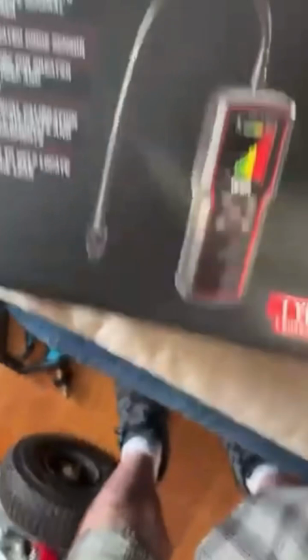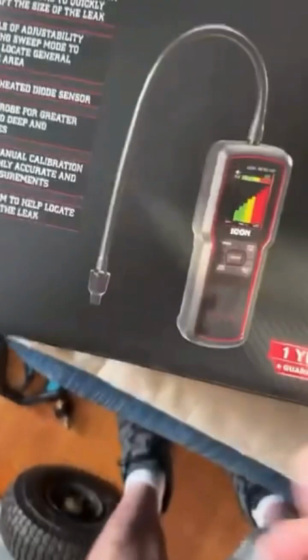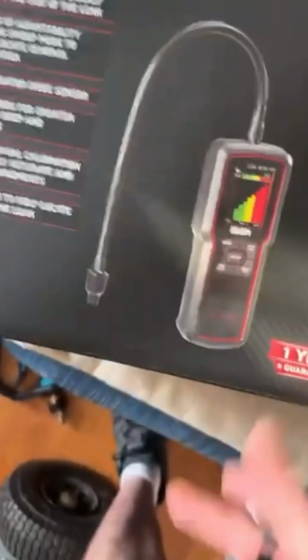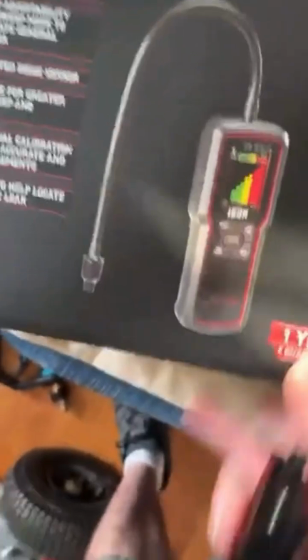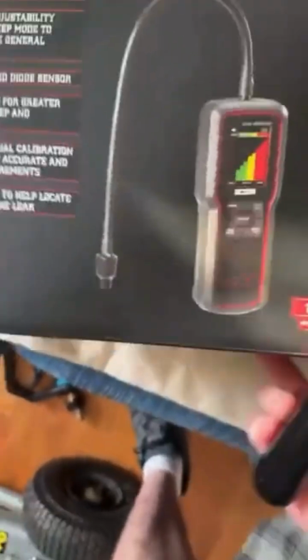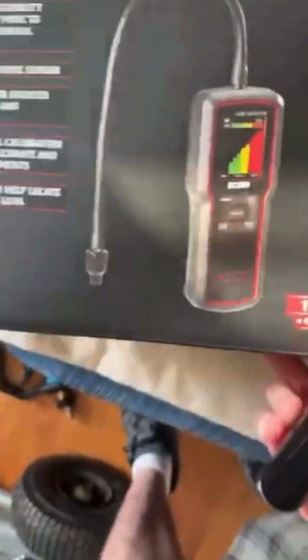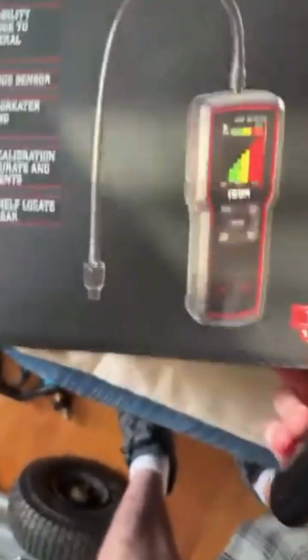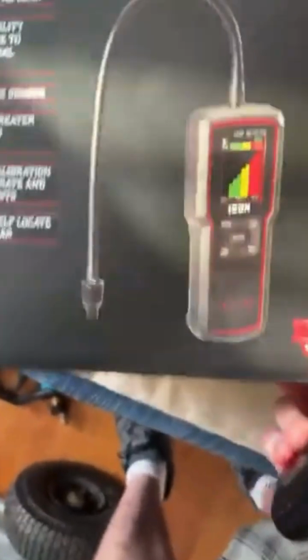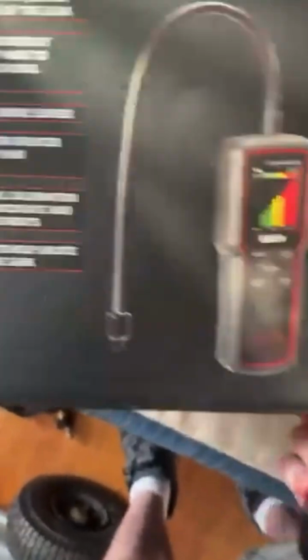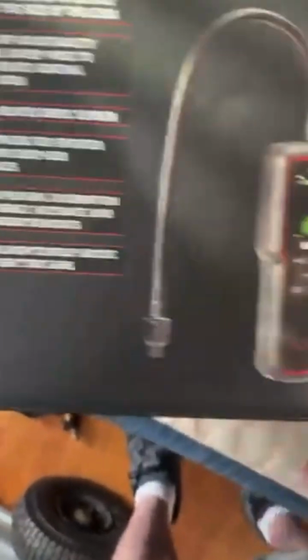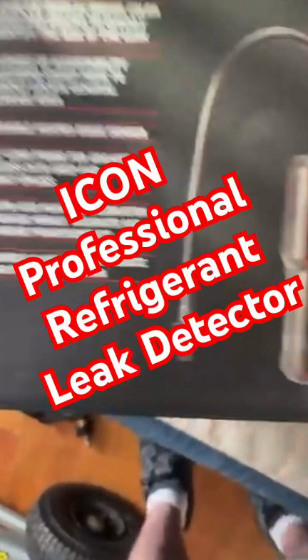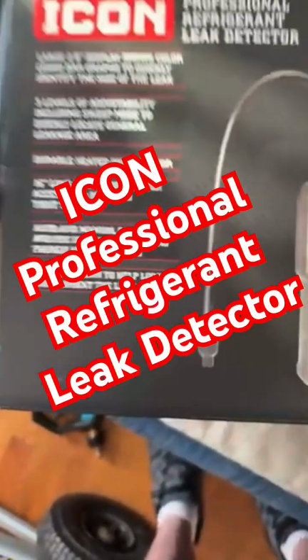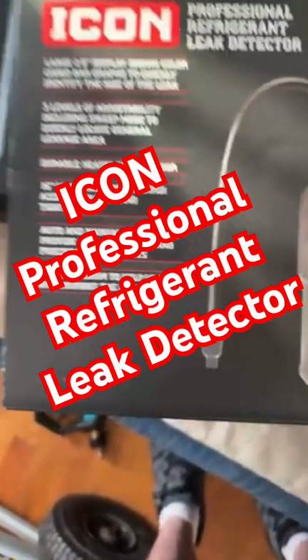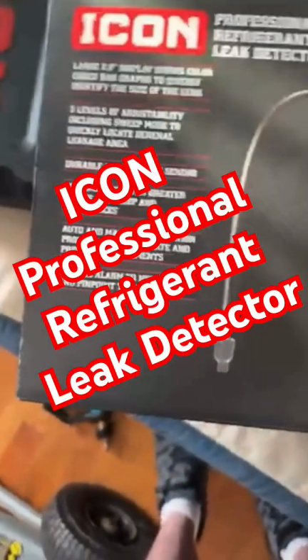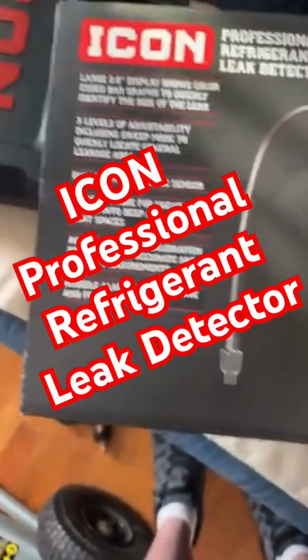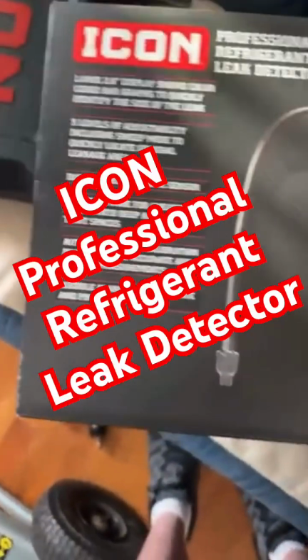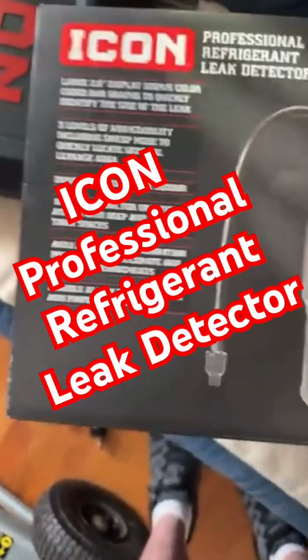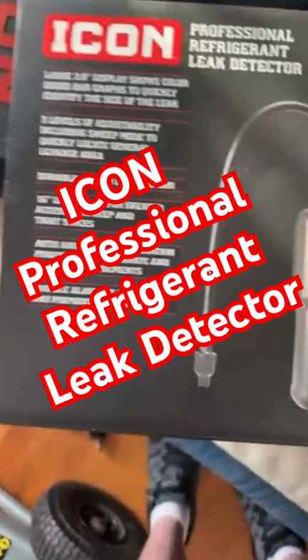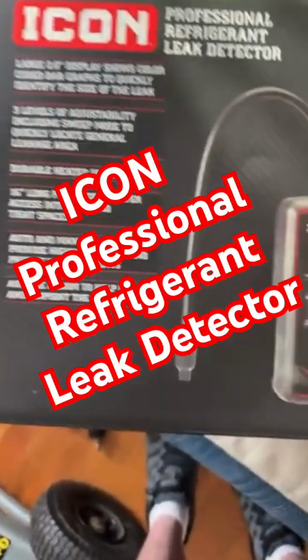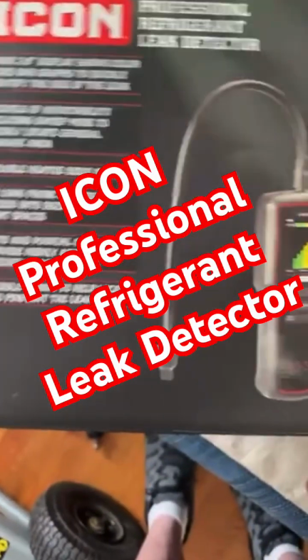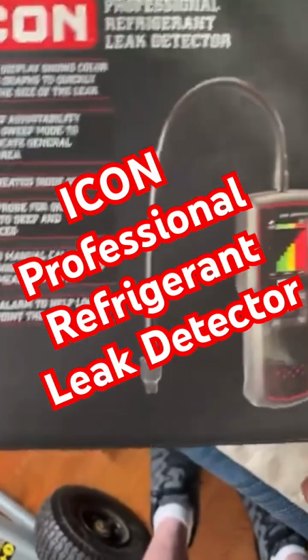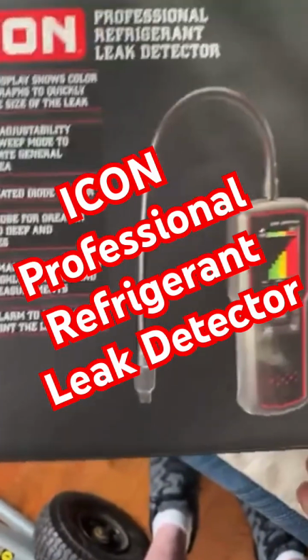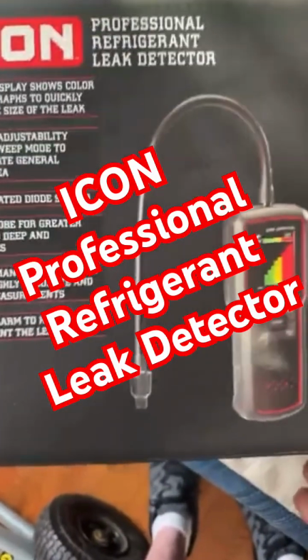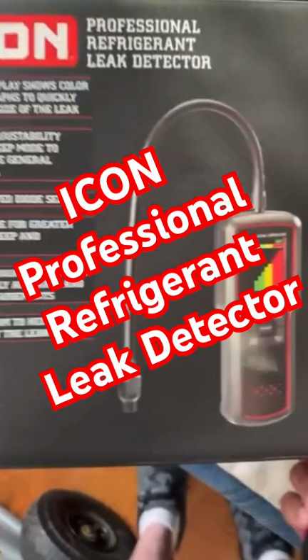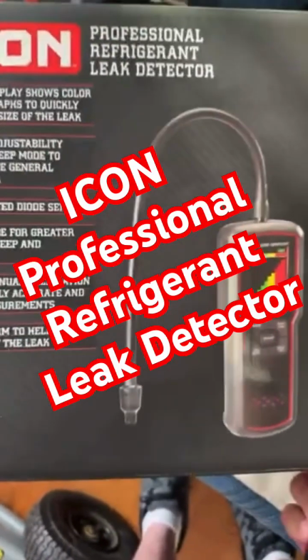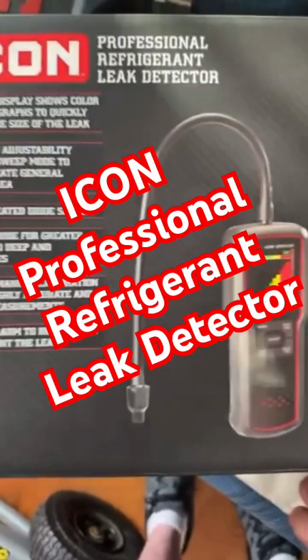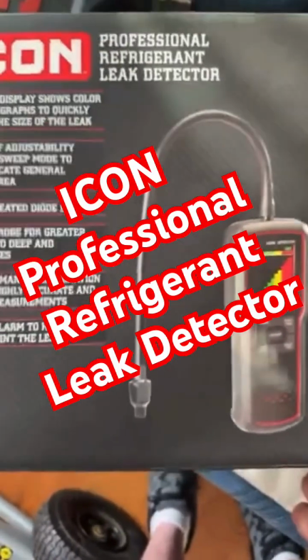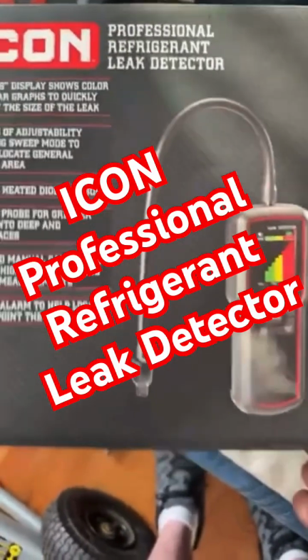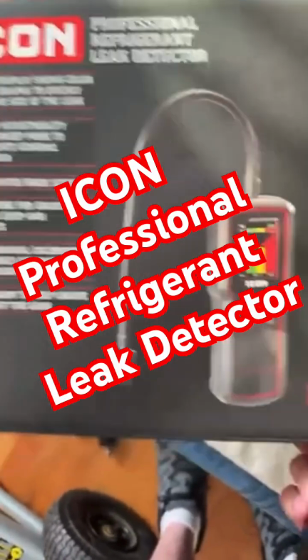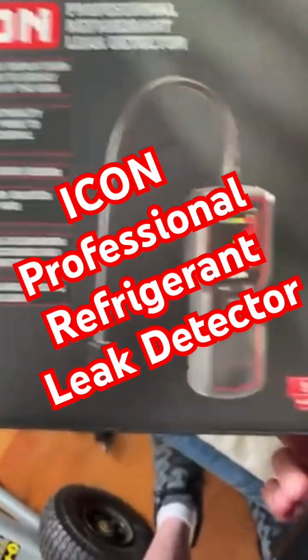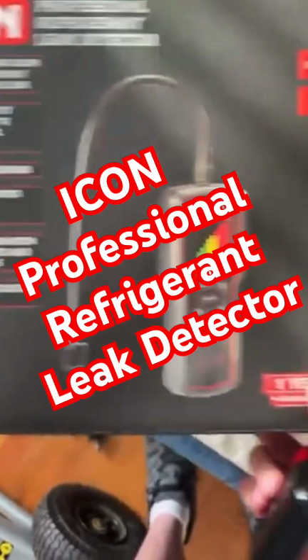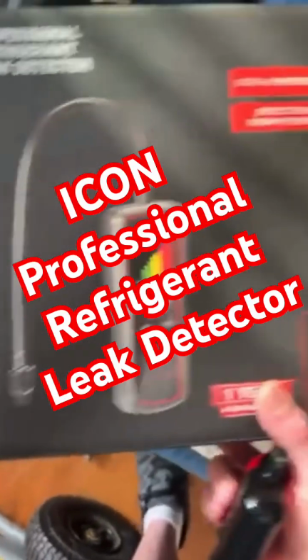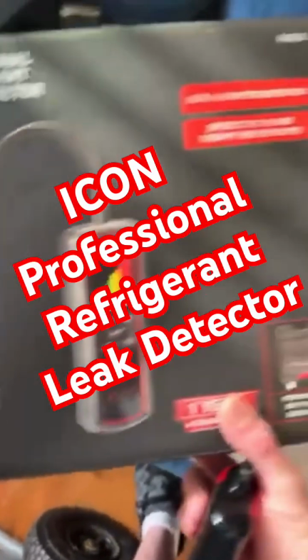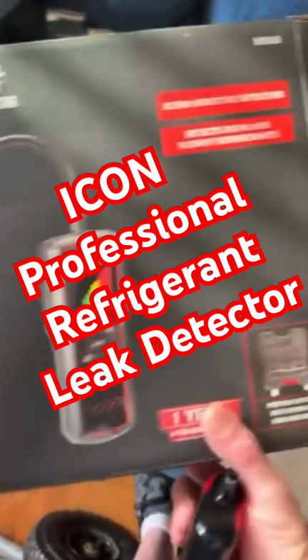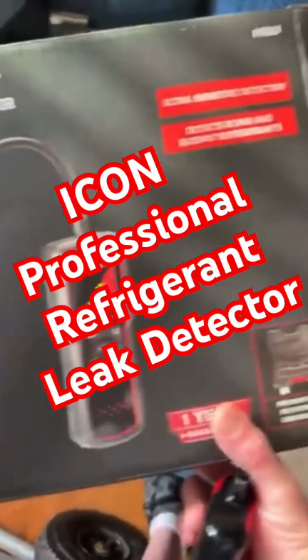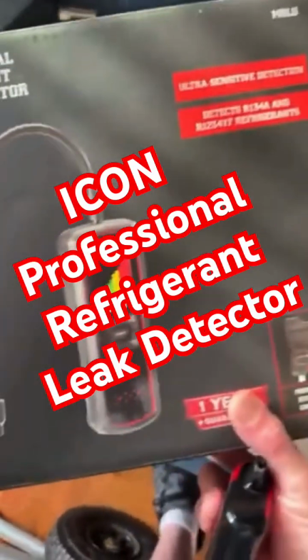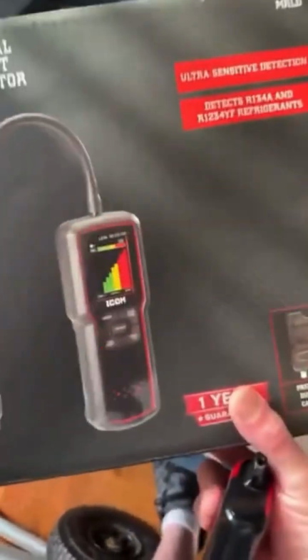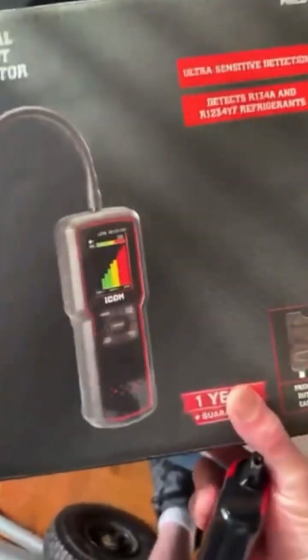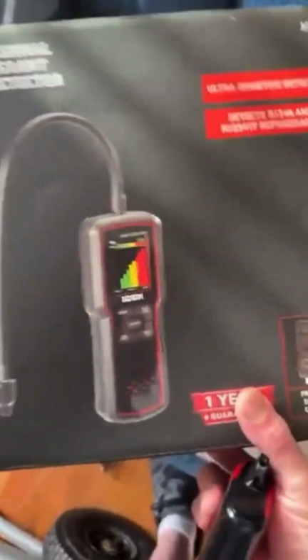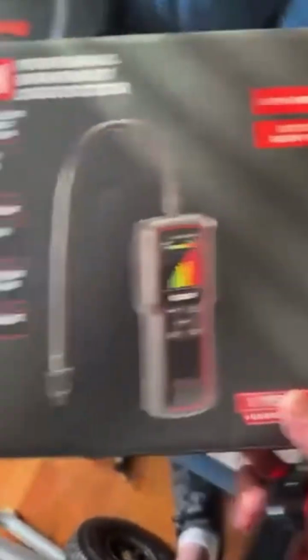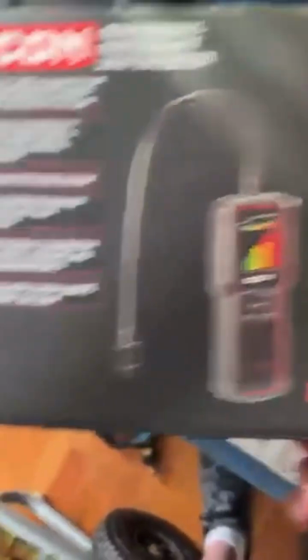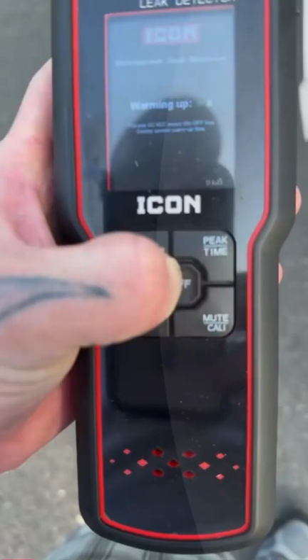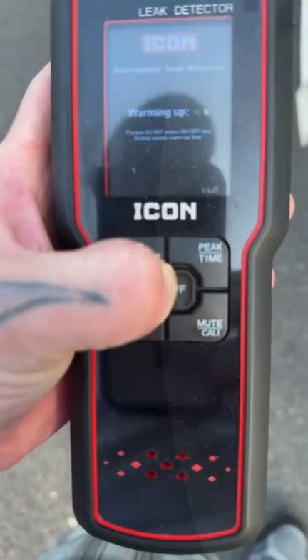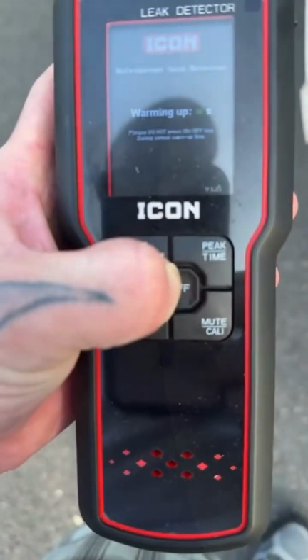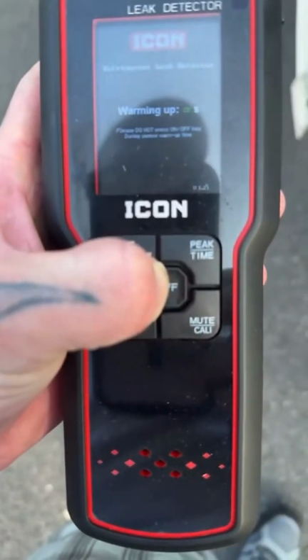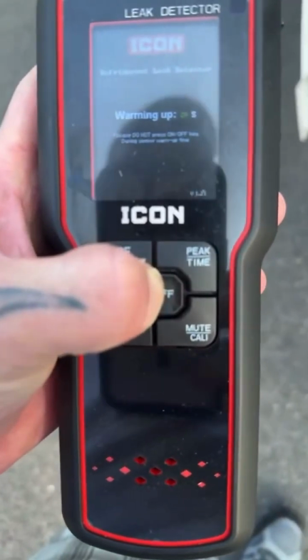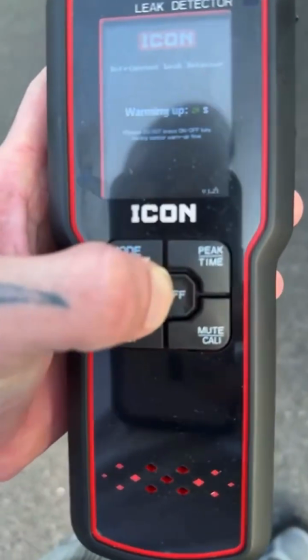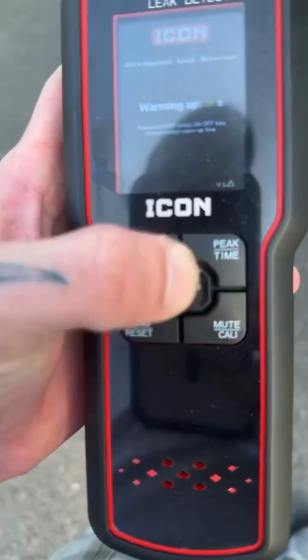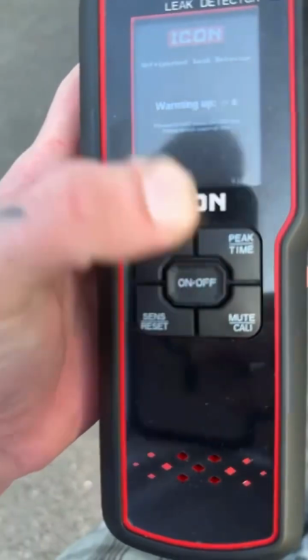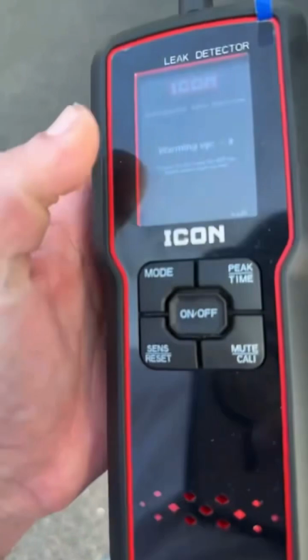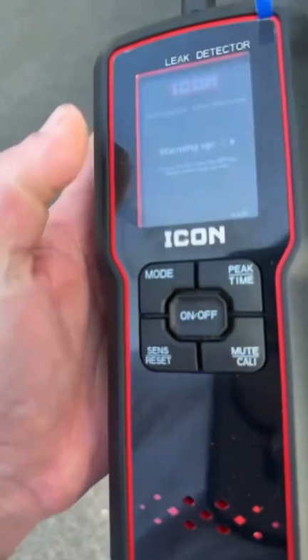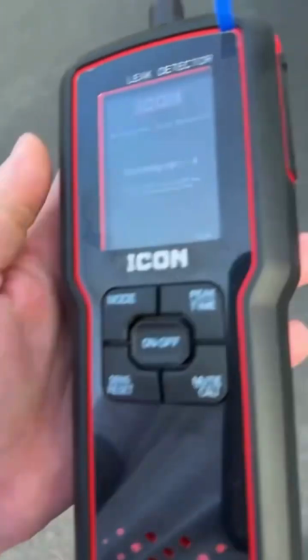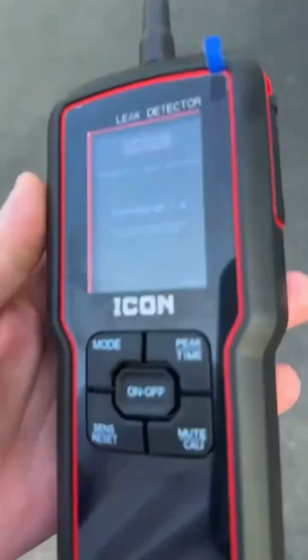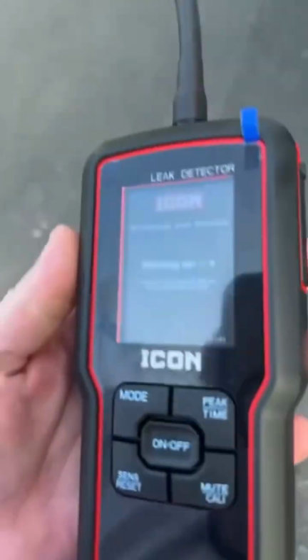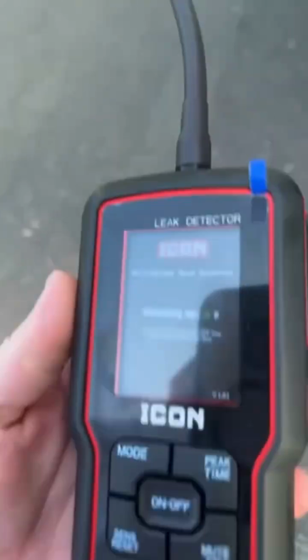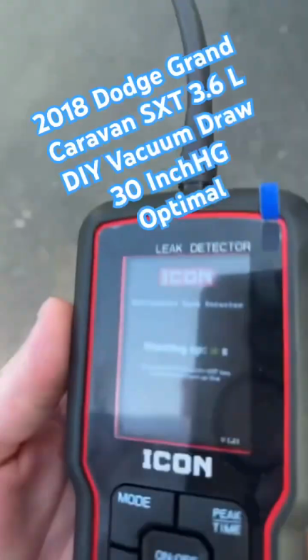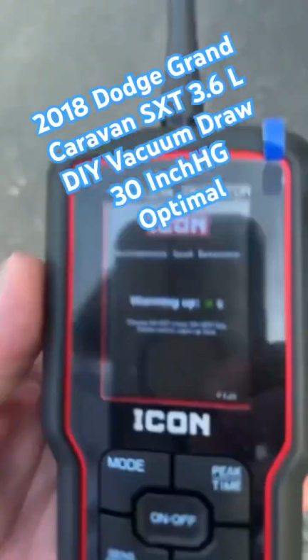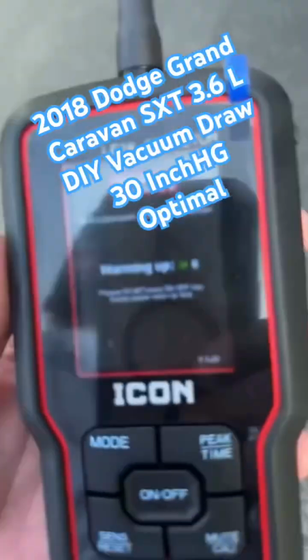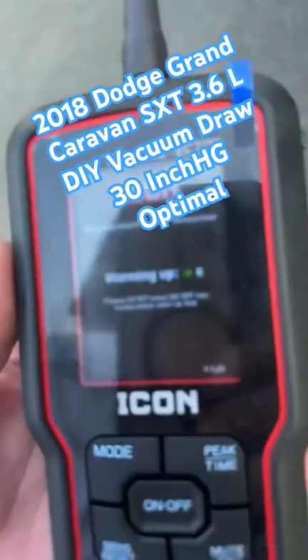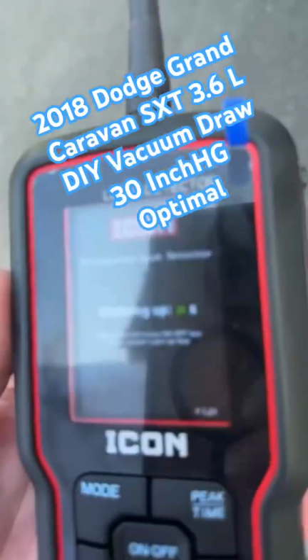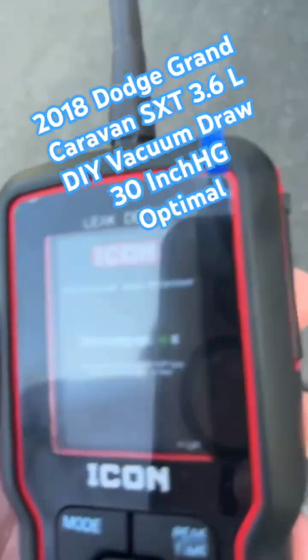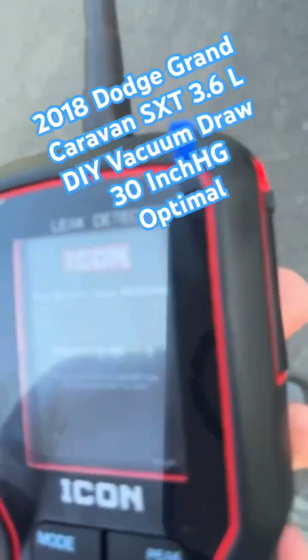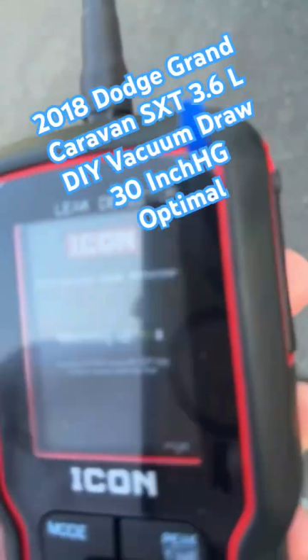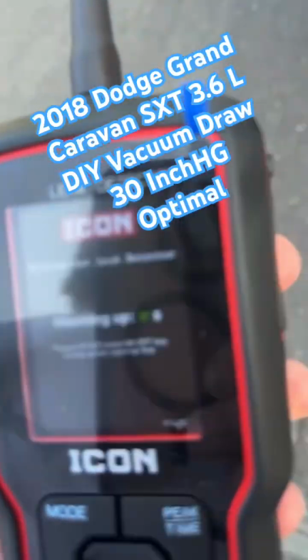All right, so follow up with the 2018 Dodge Caravan. What a mess.